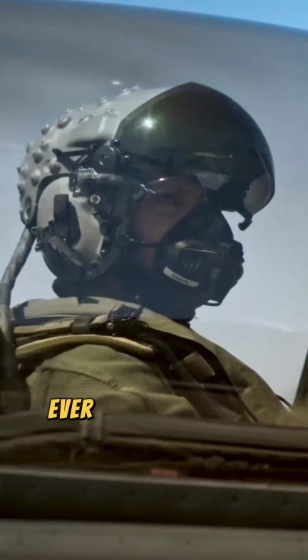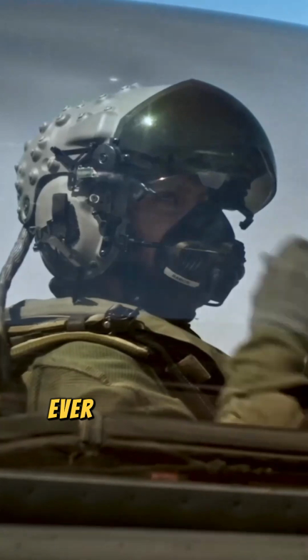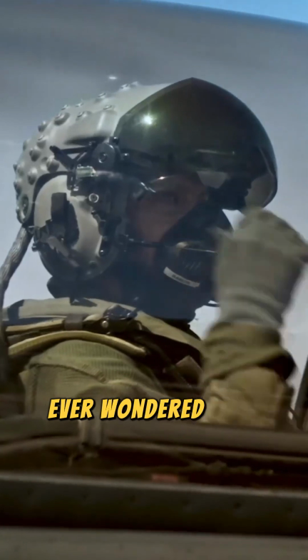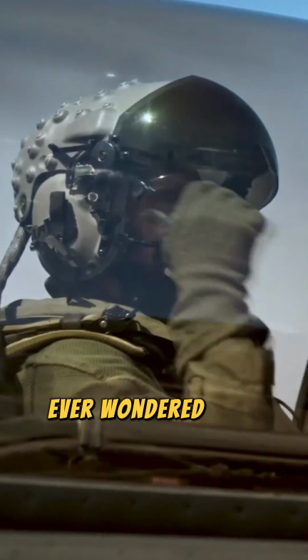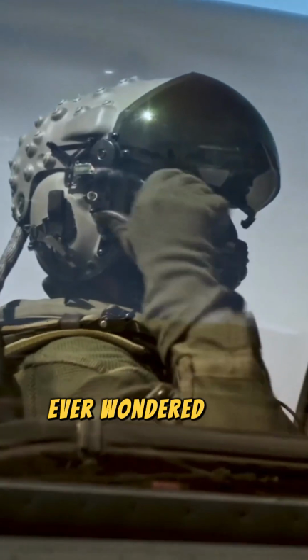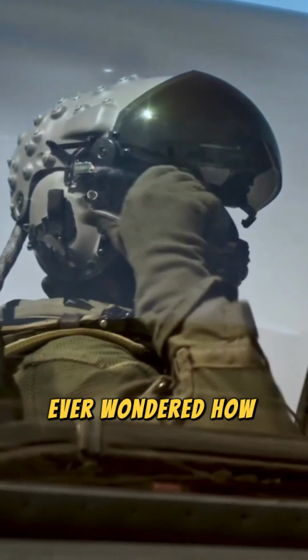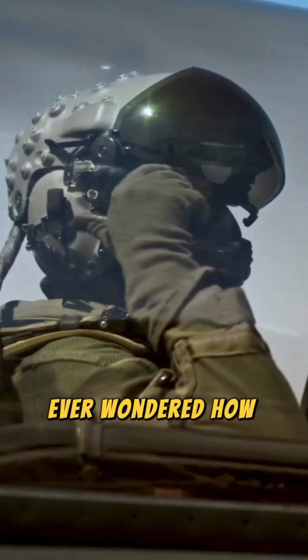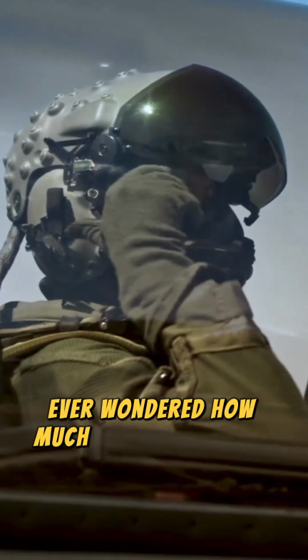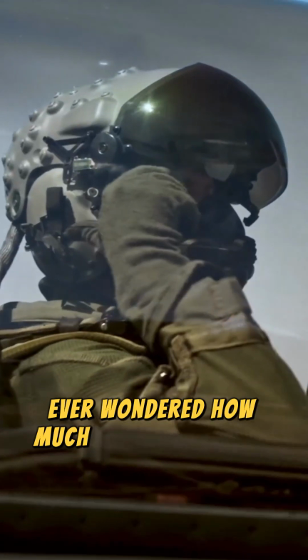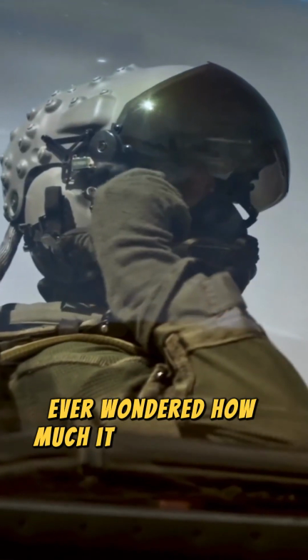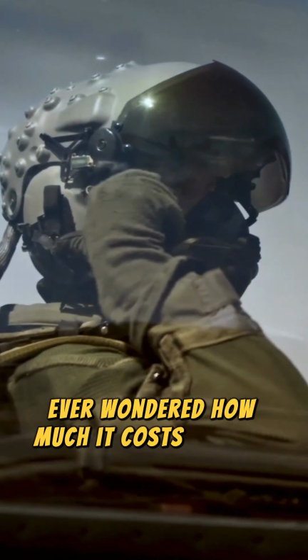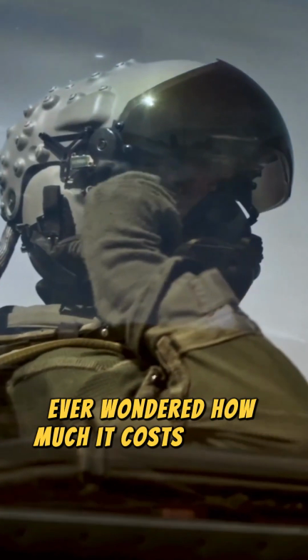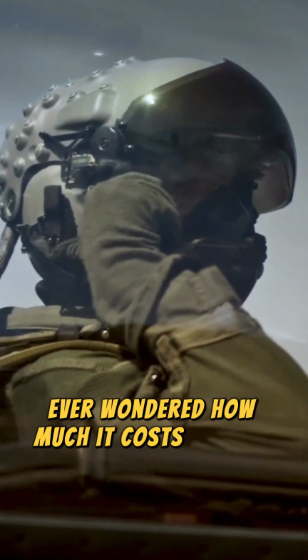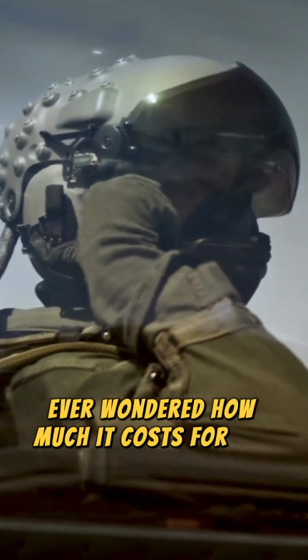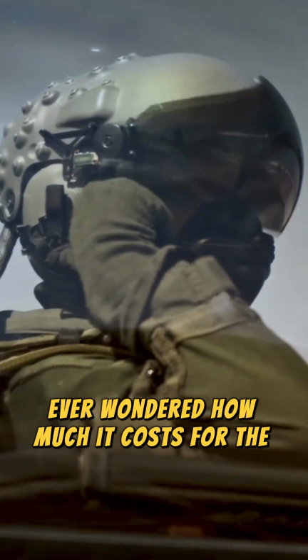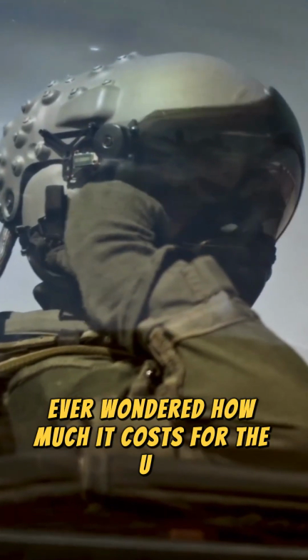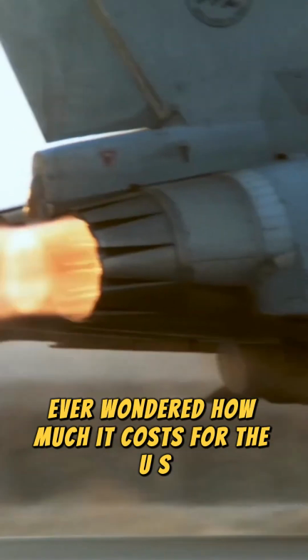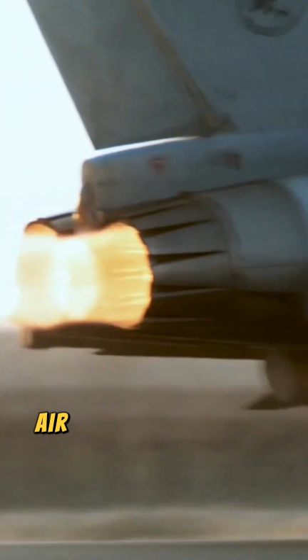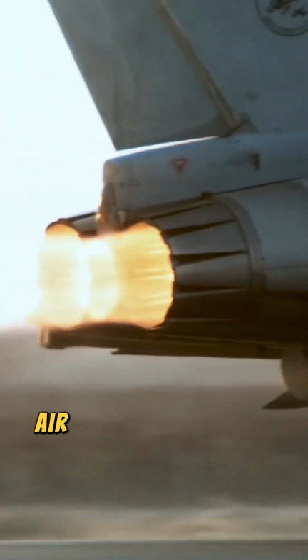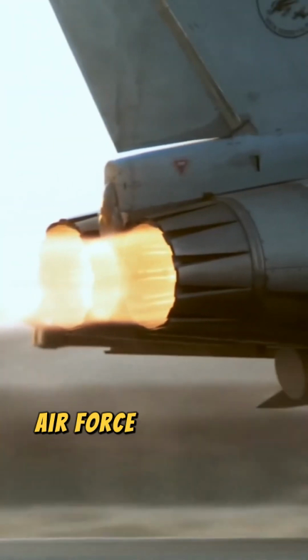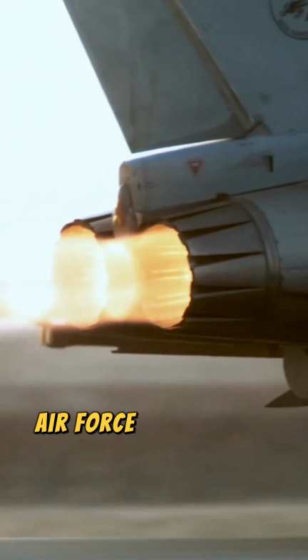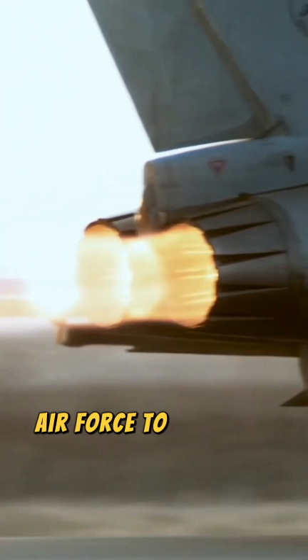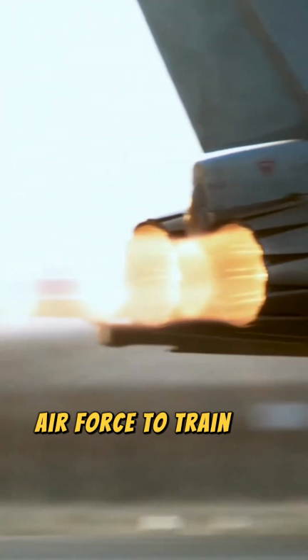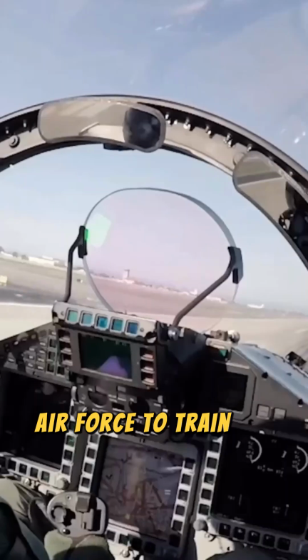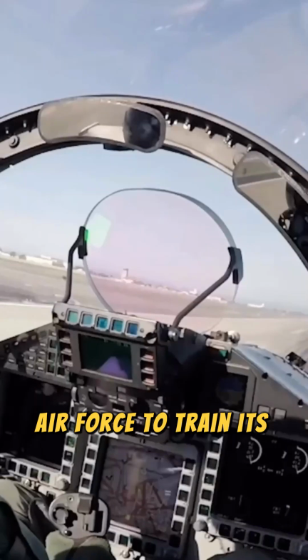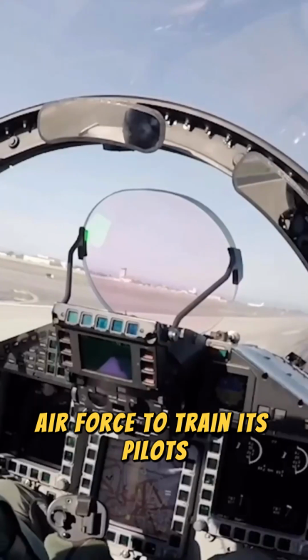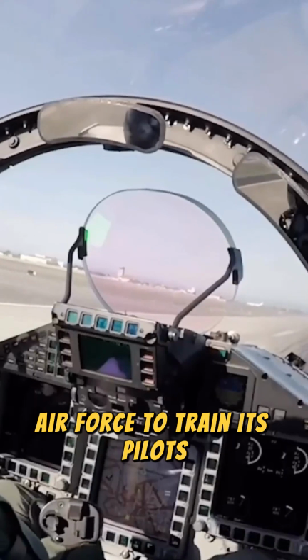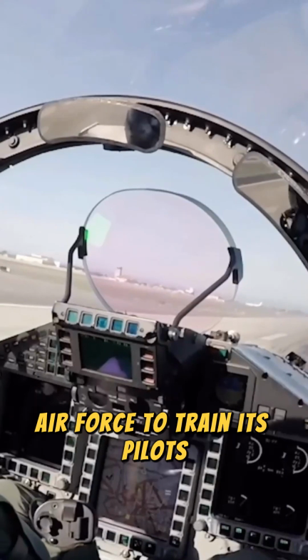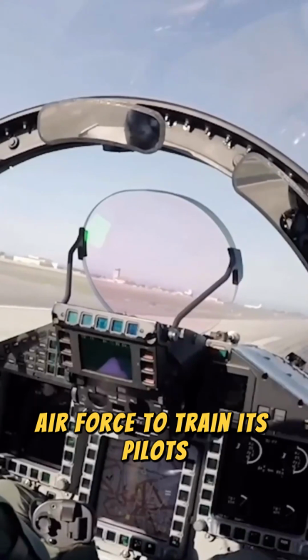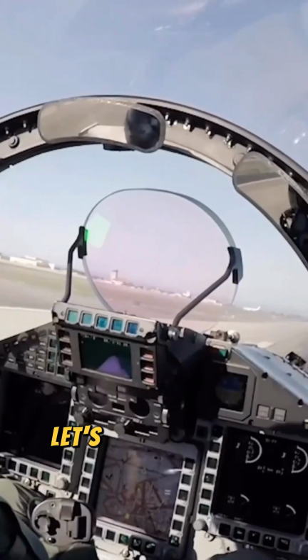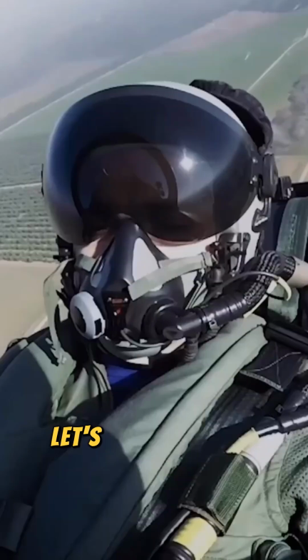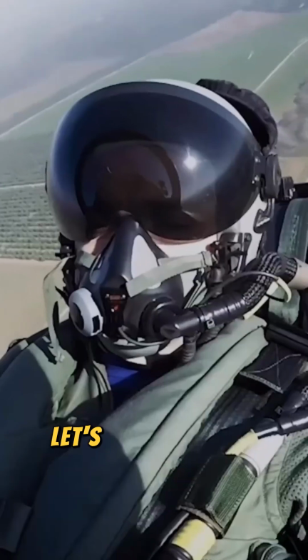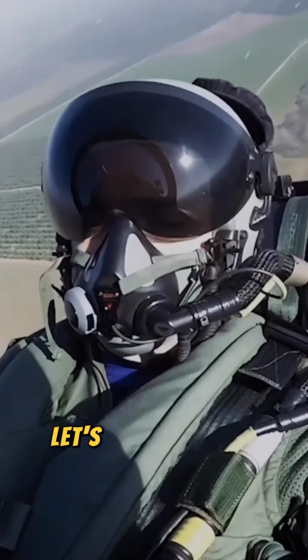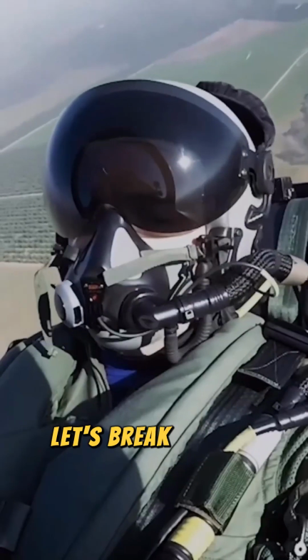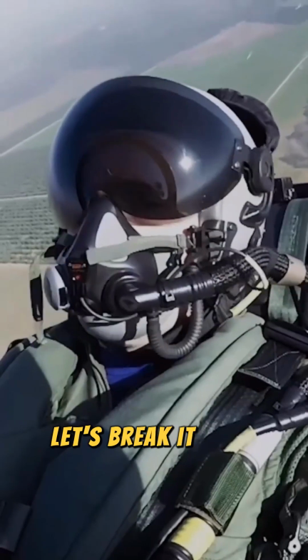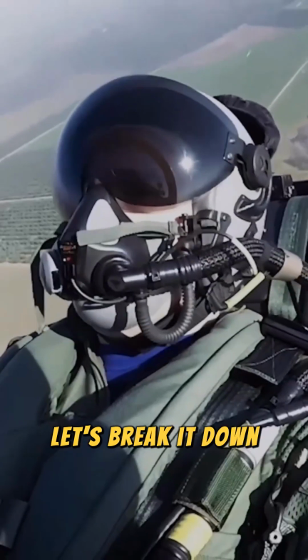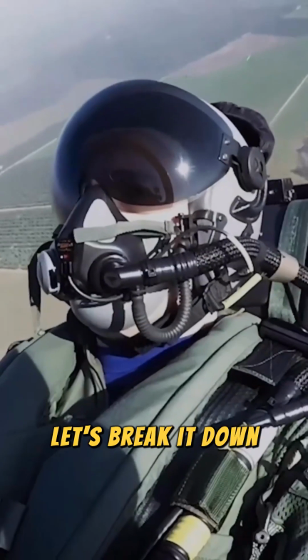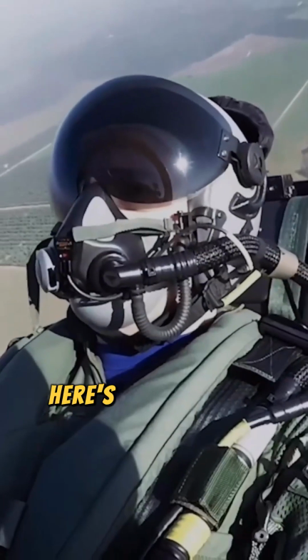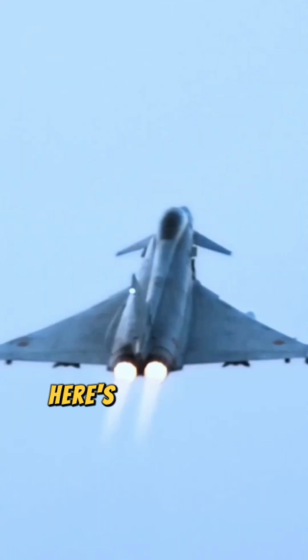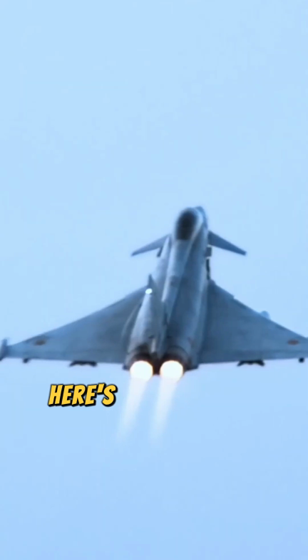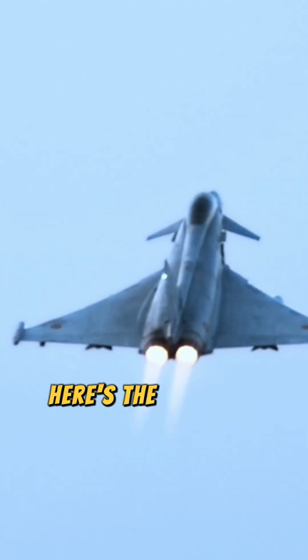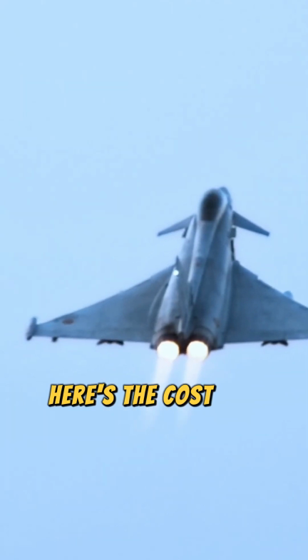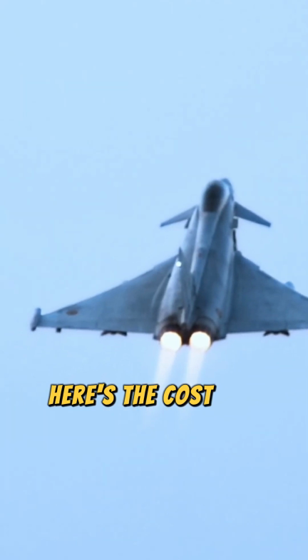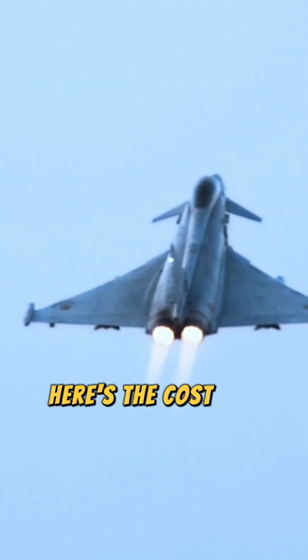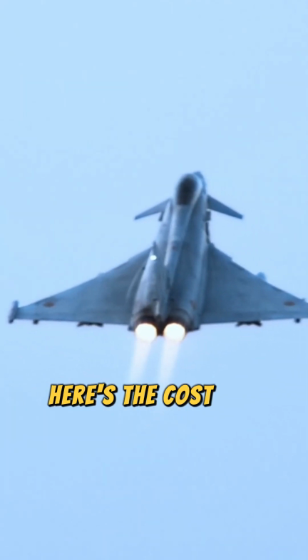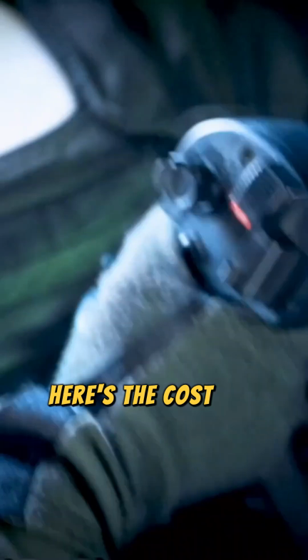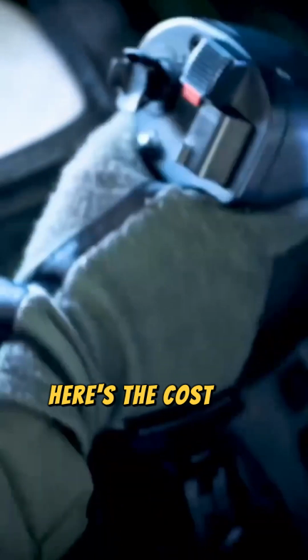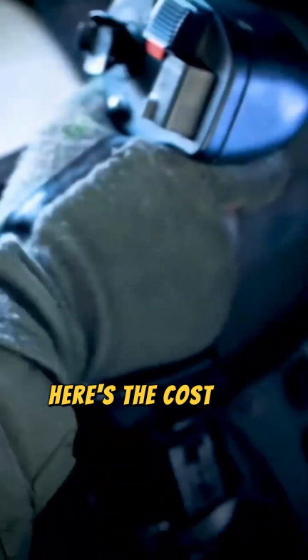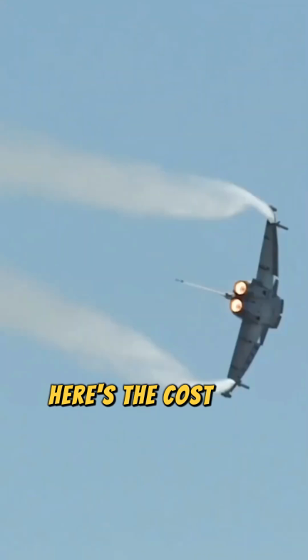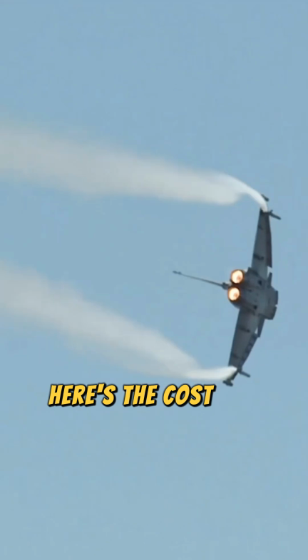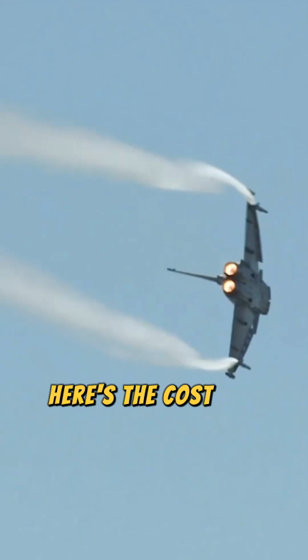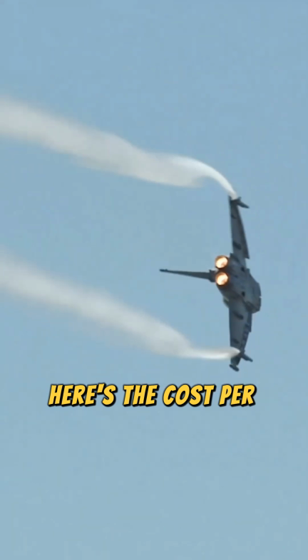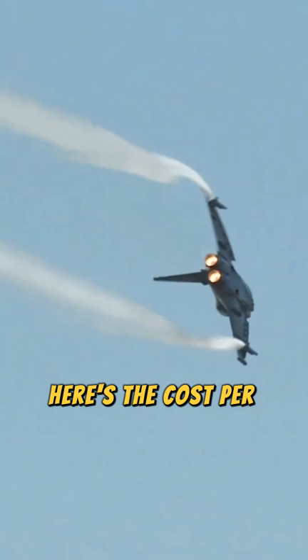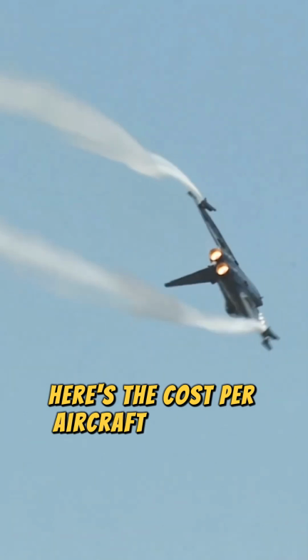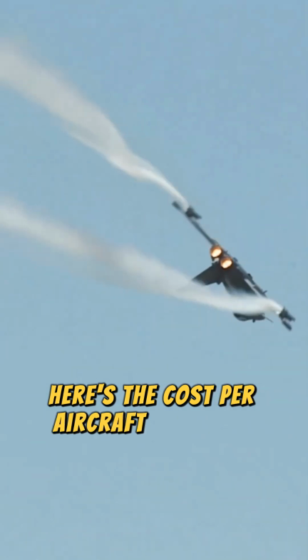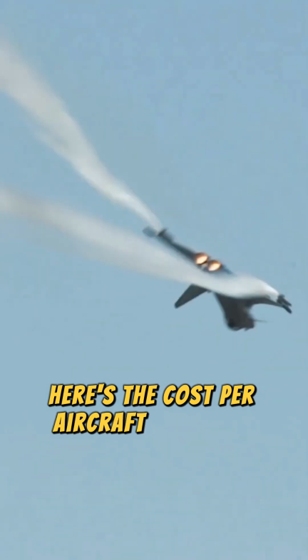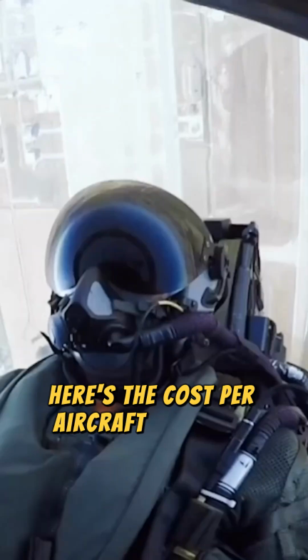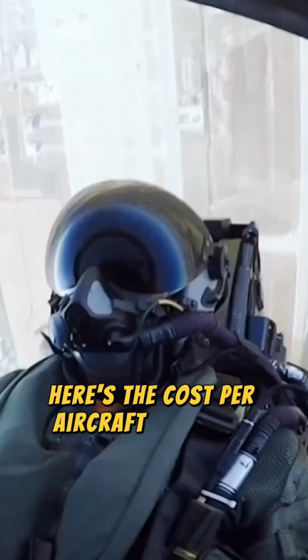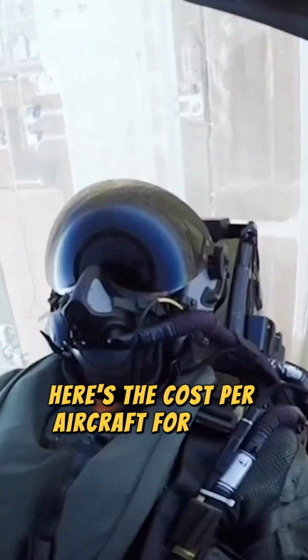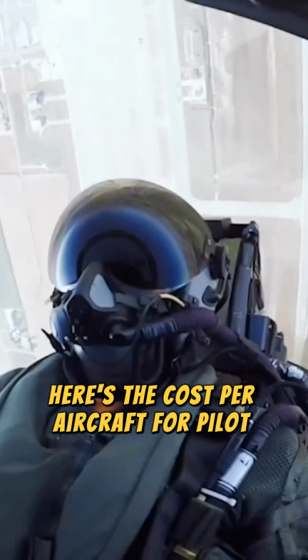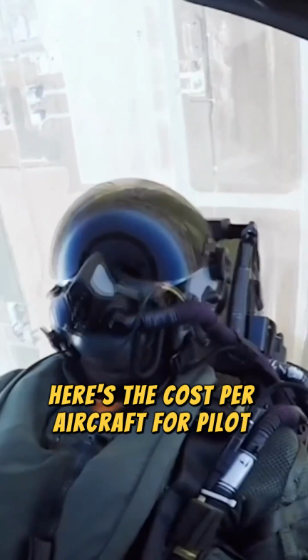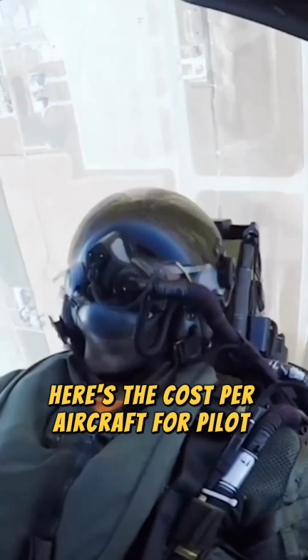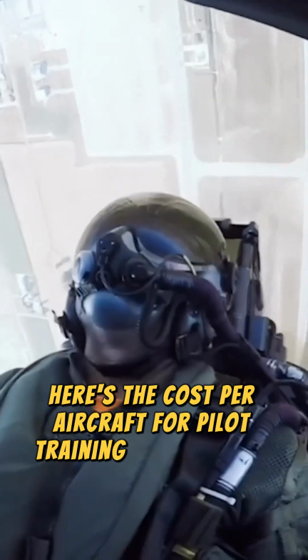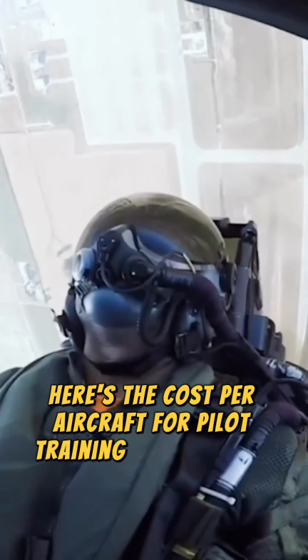Ever wondered how much it costs for the U.S. Air Force to train its pilots? Let's break it down. Here's the cost per aircraft for pilot training as per today's rate.